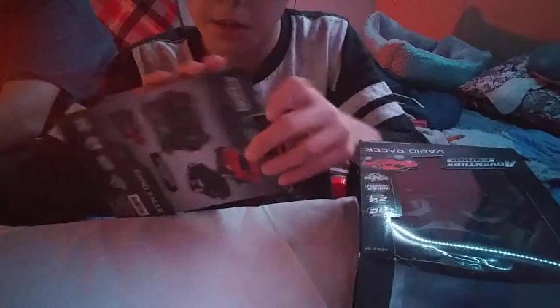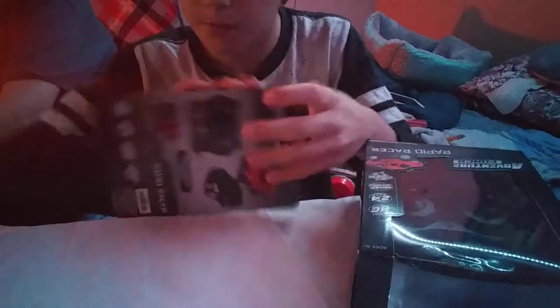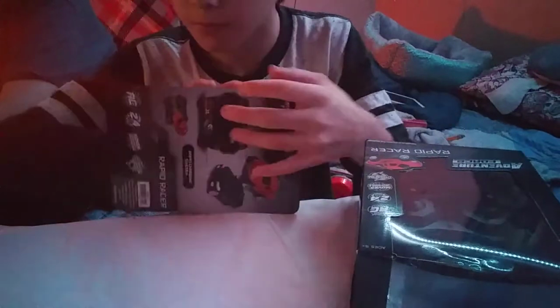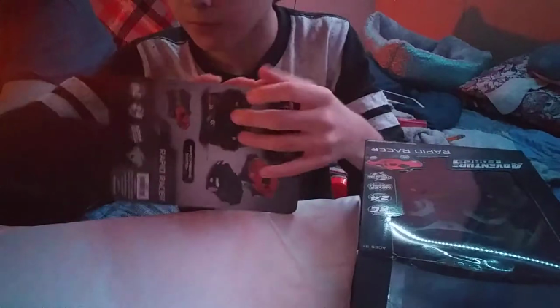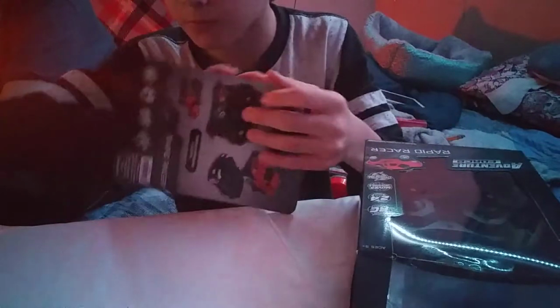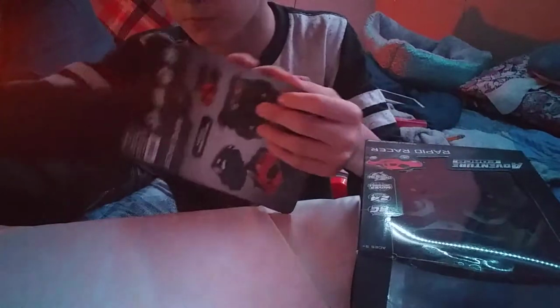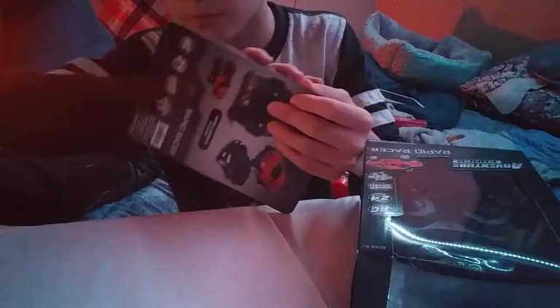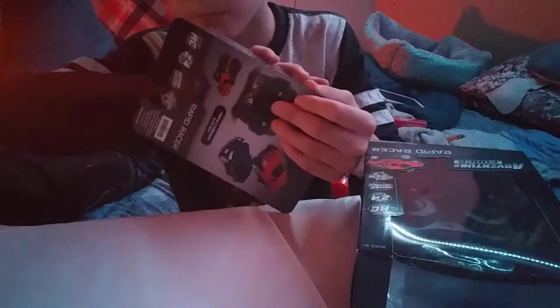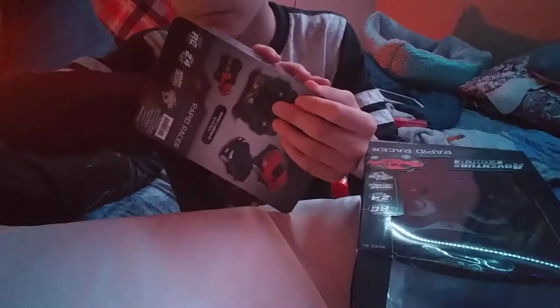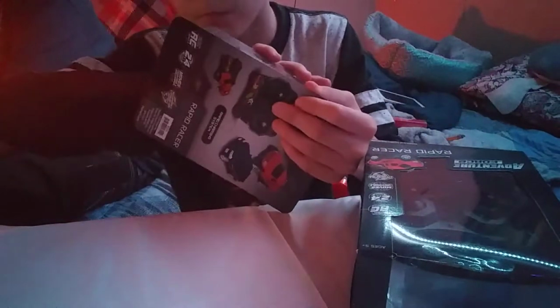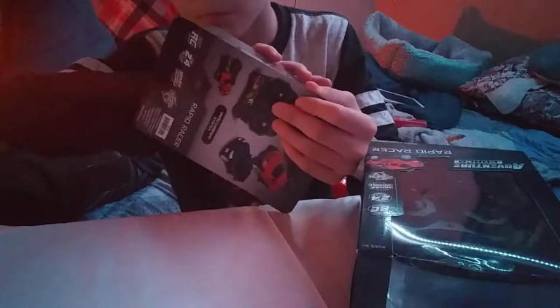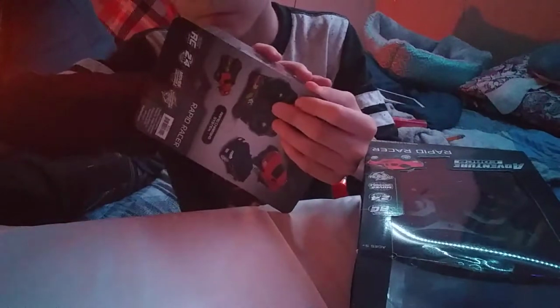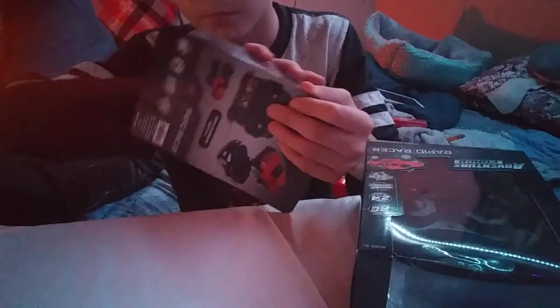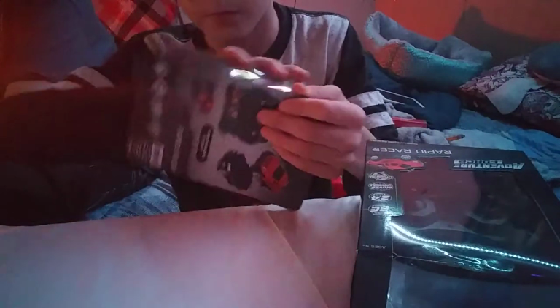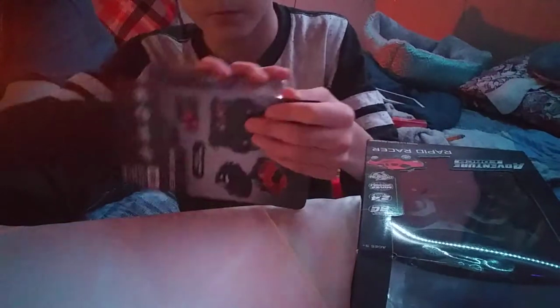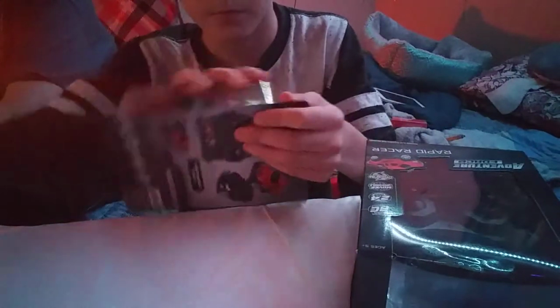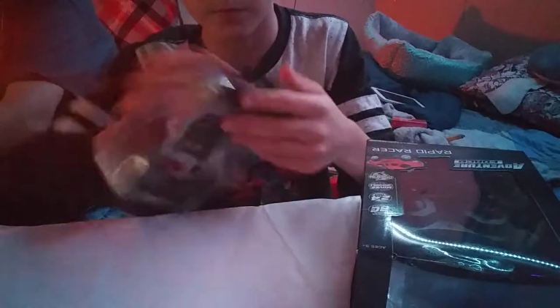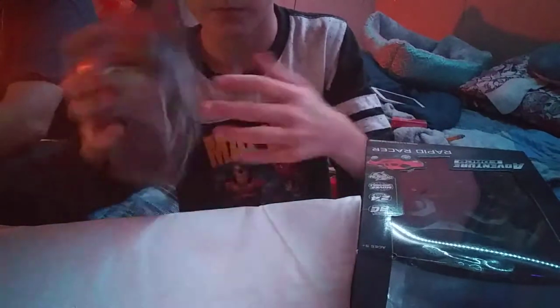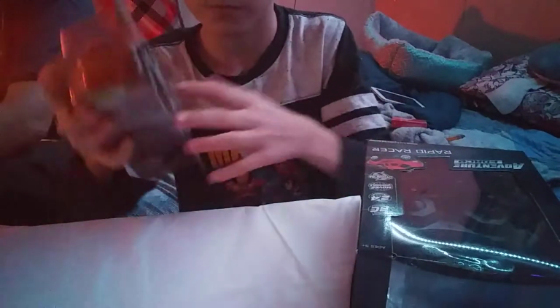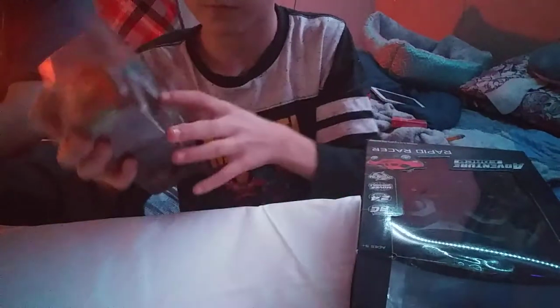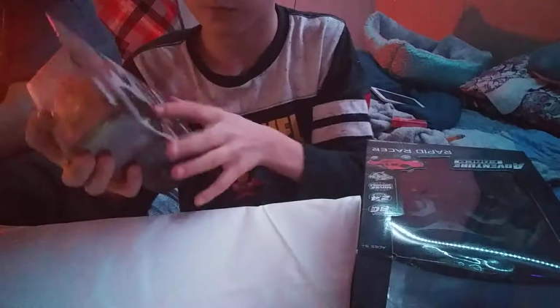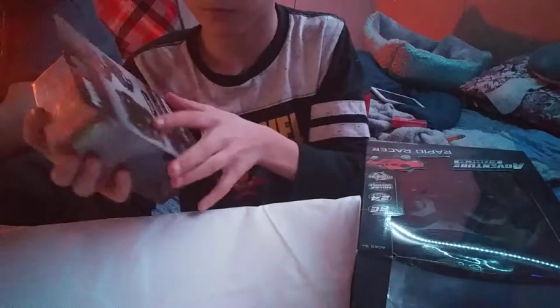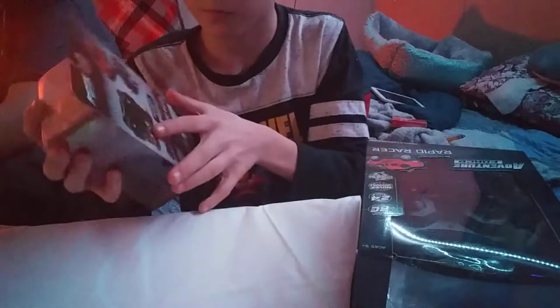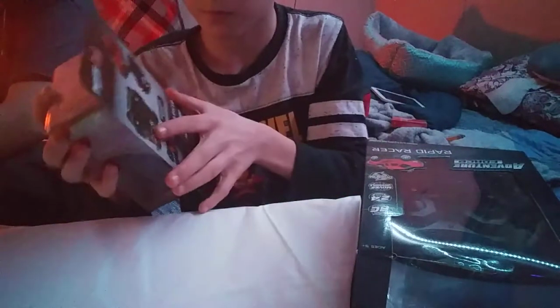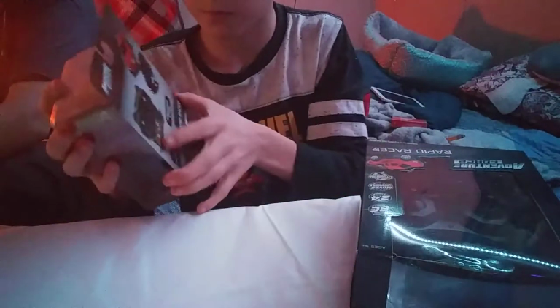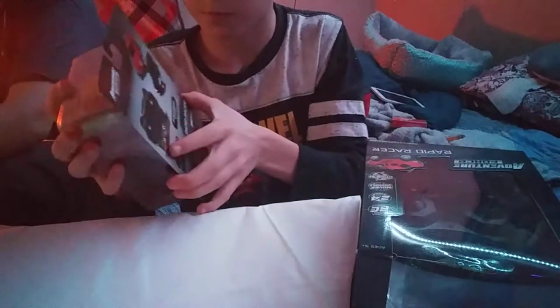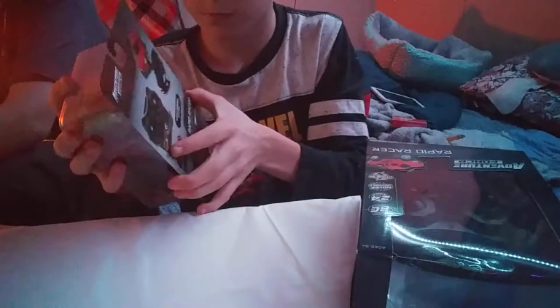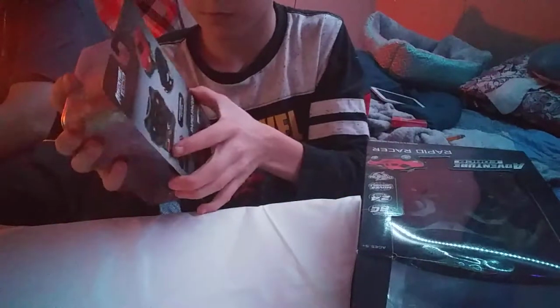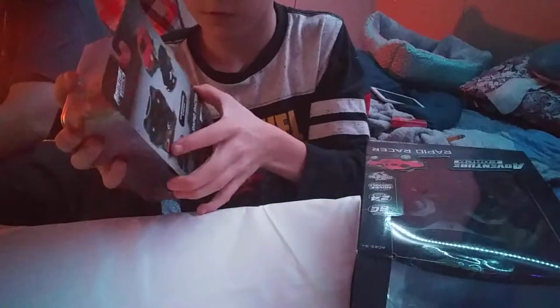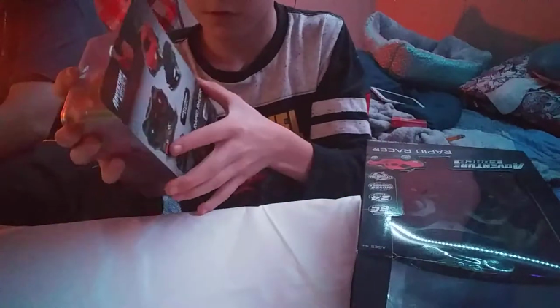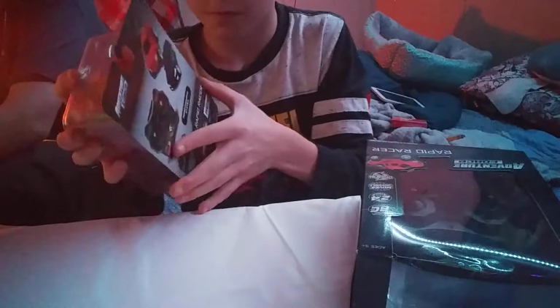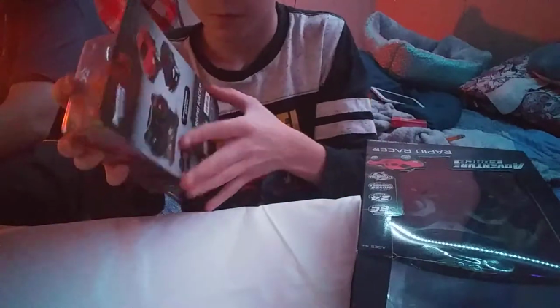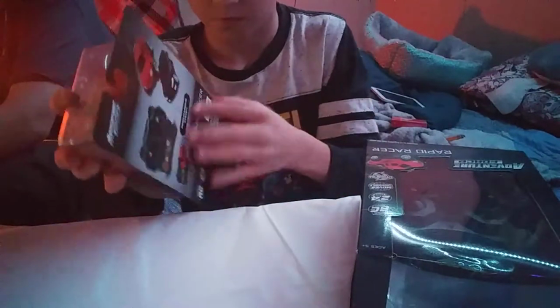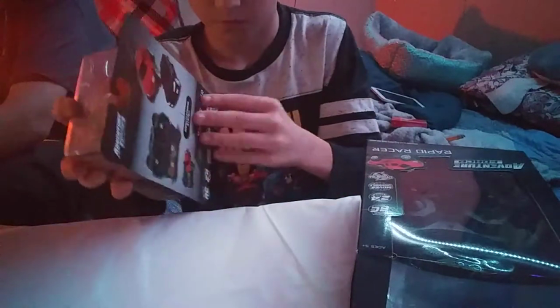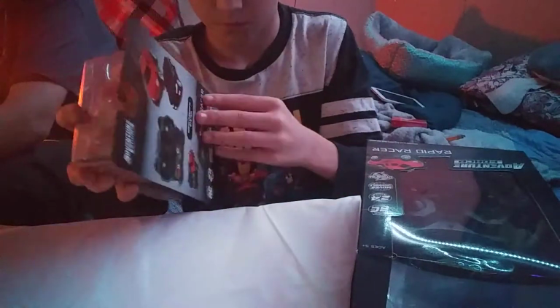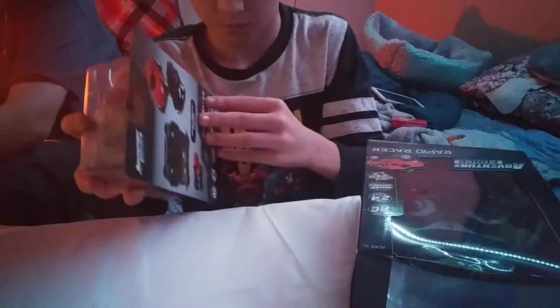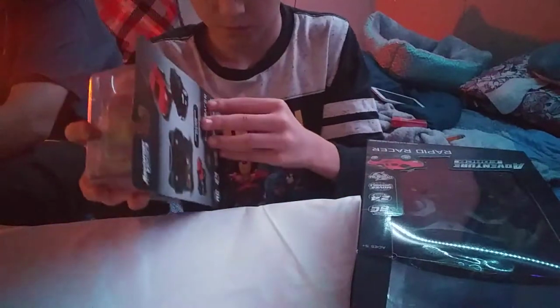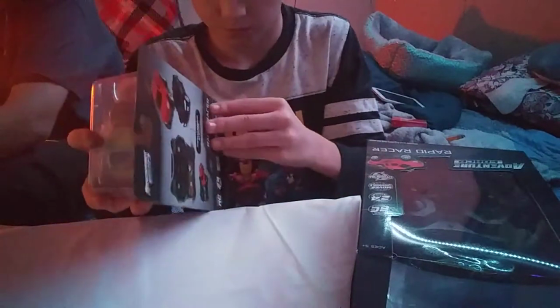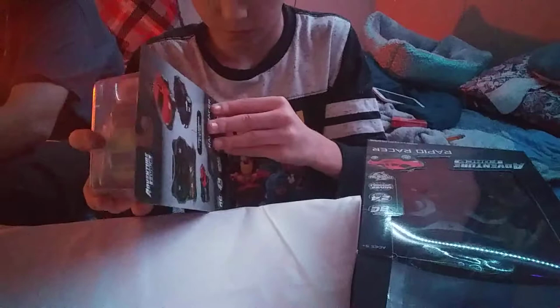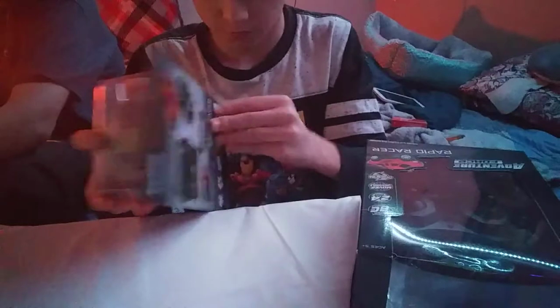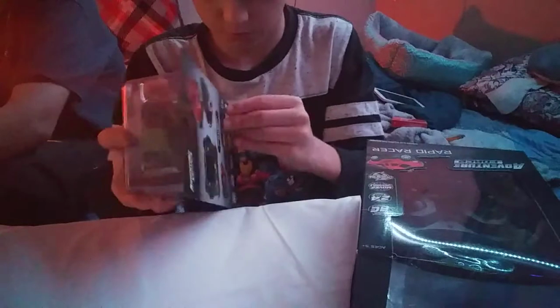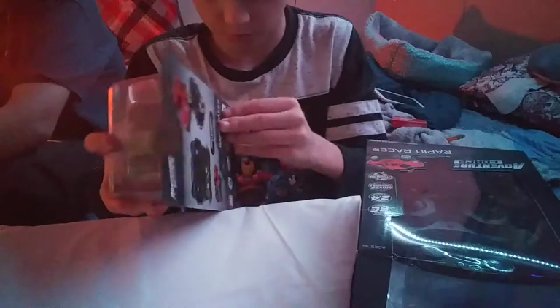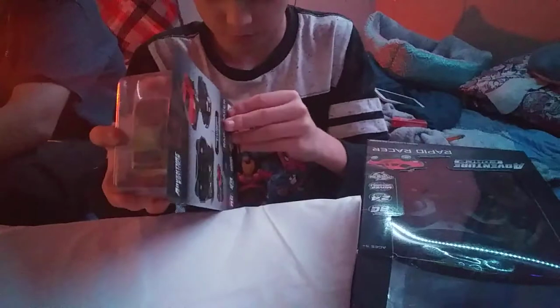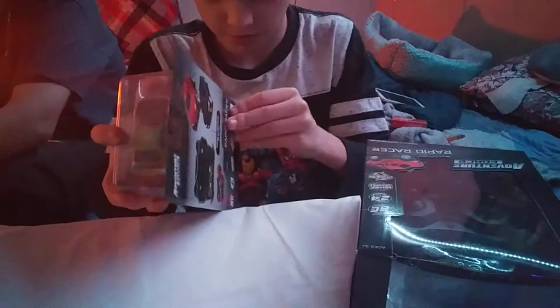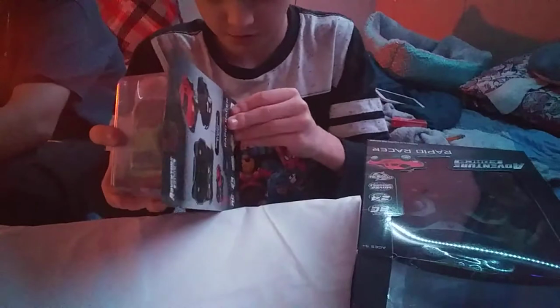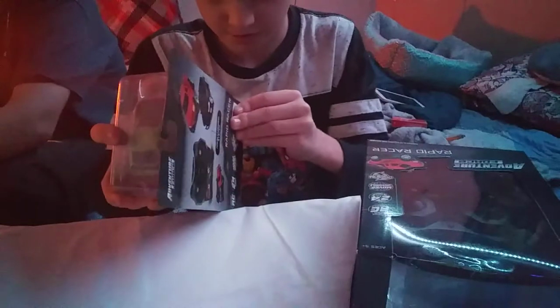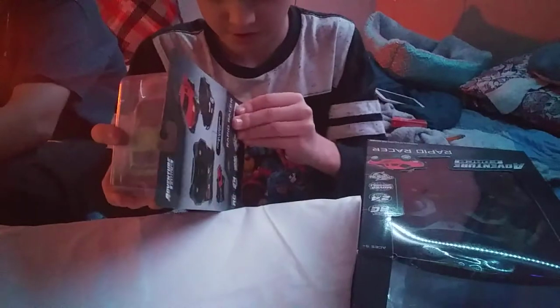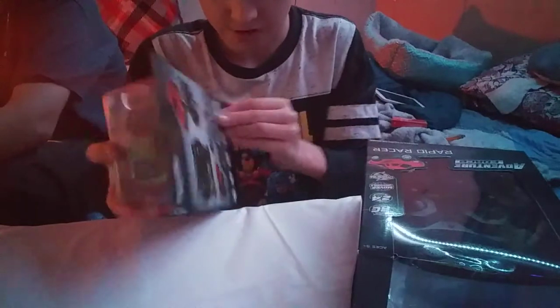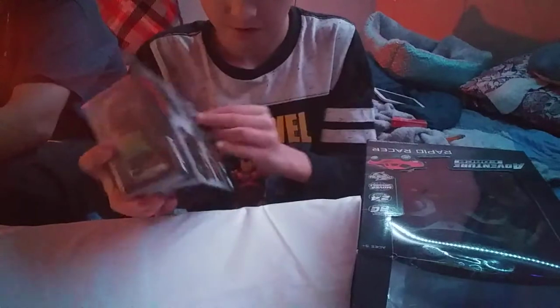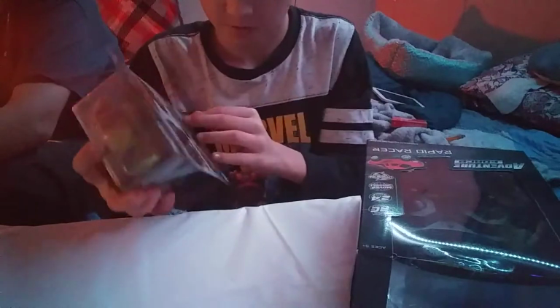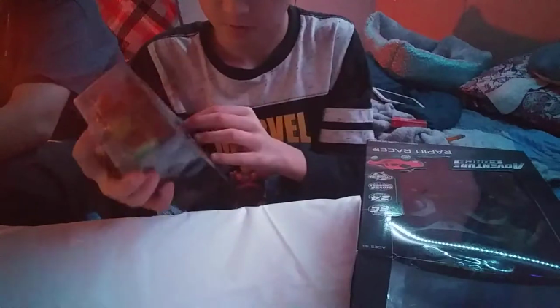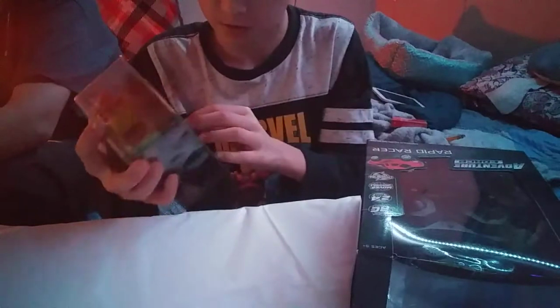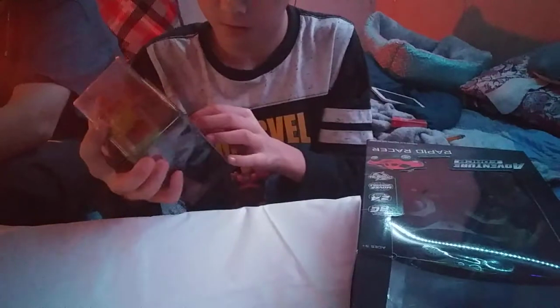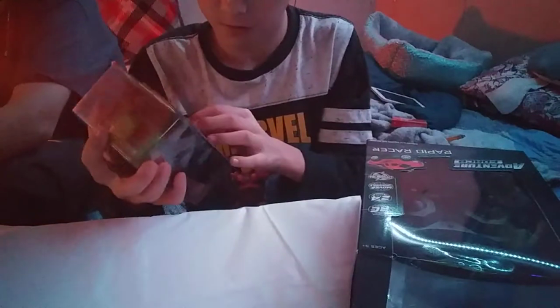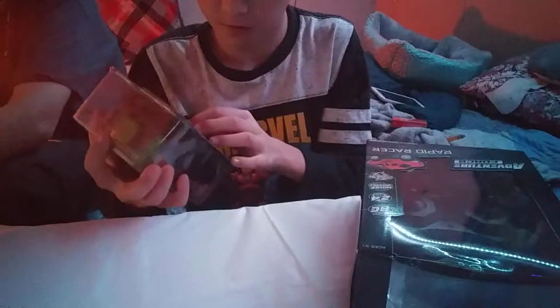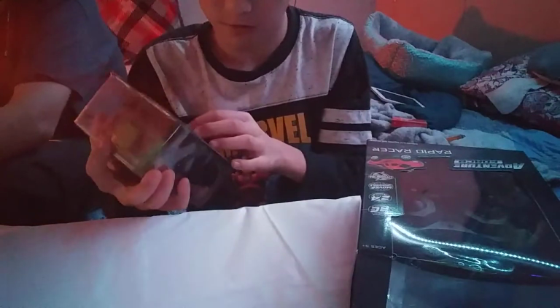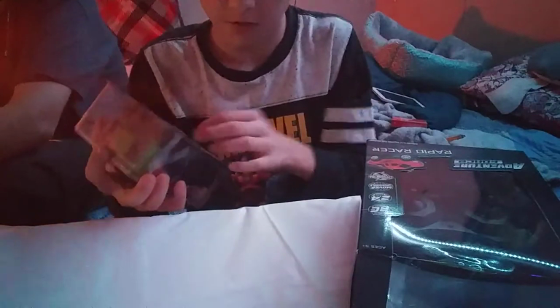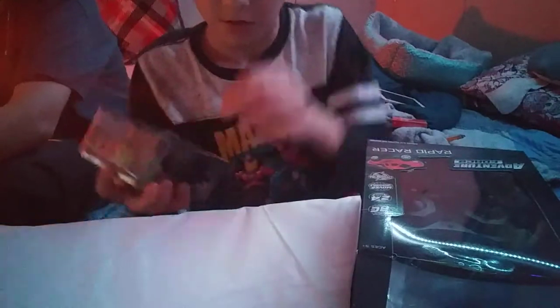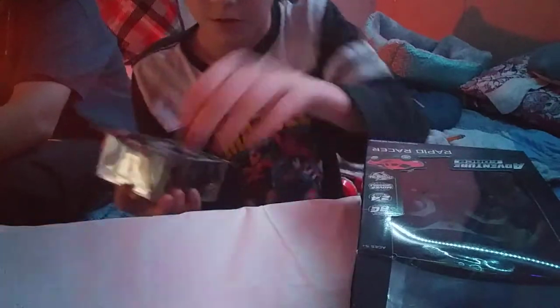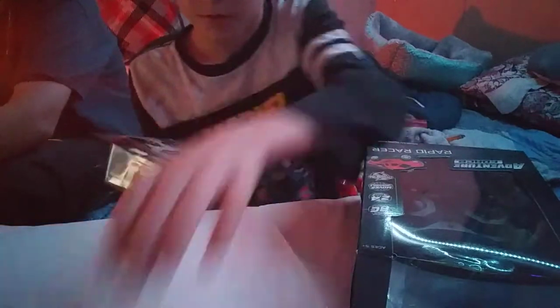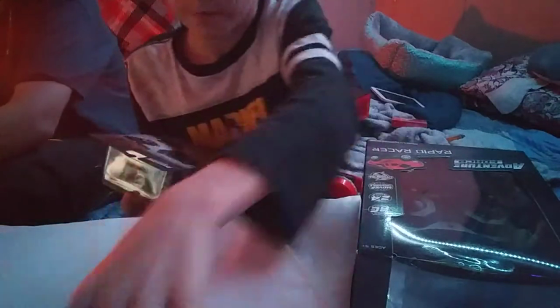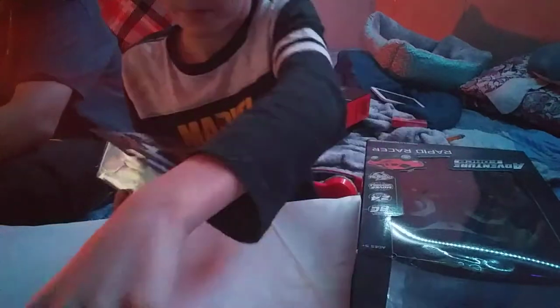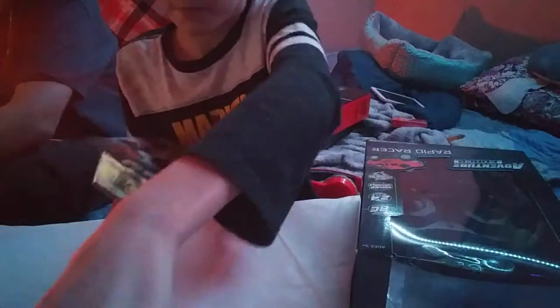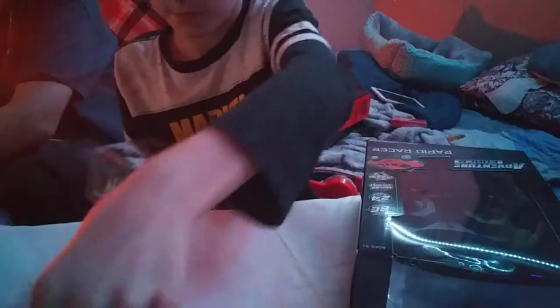If you pull that back off, set the cardboard off the back, that's the easiest way. You can set it or pull it off.